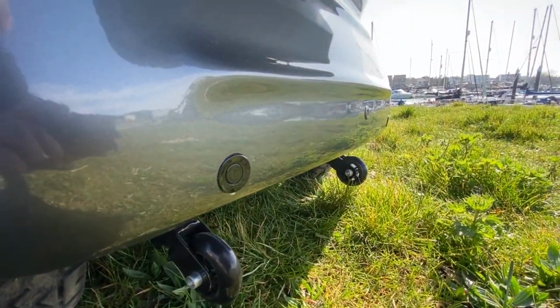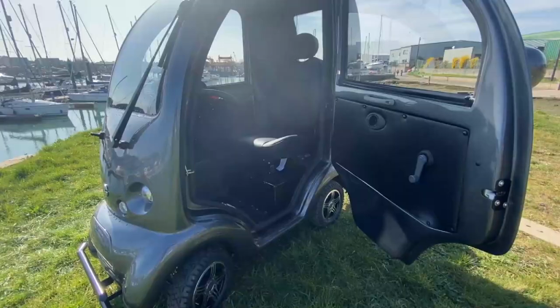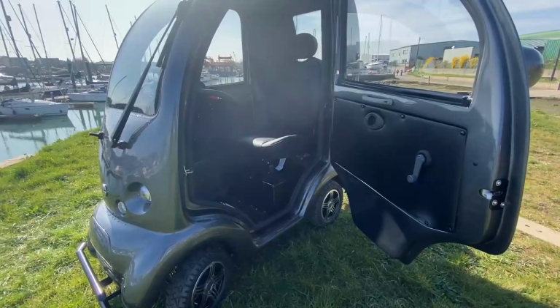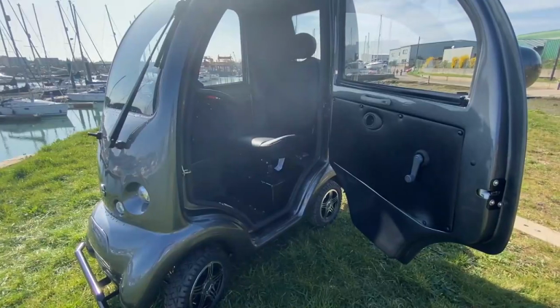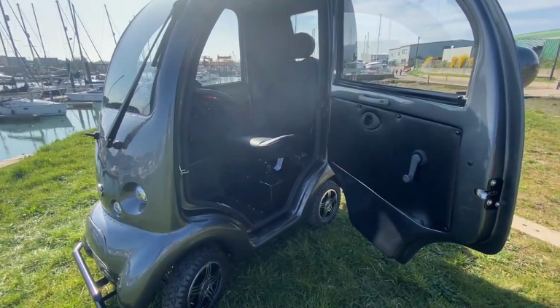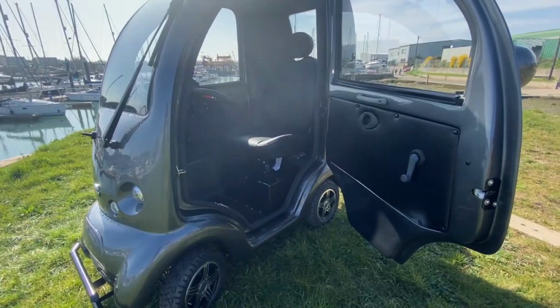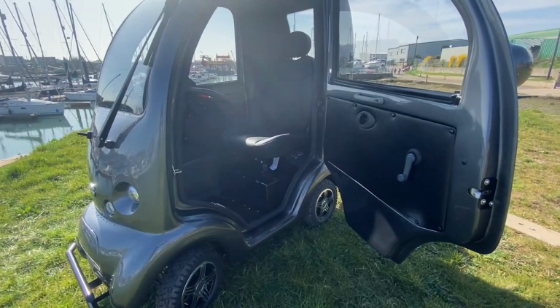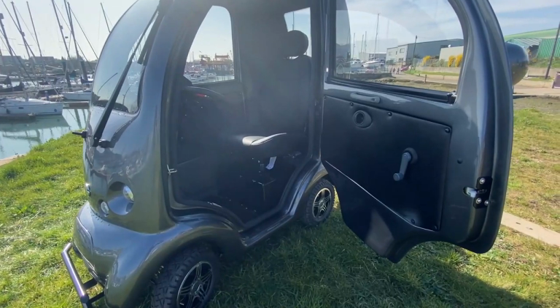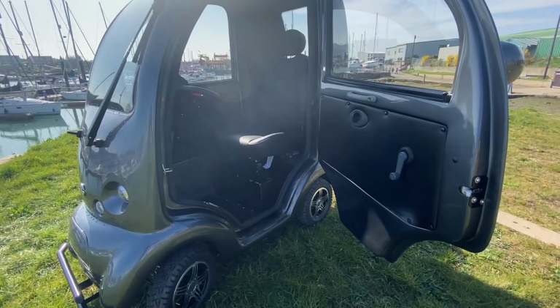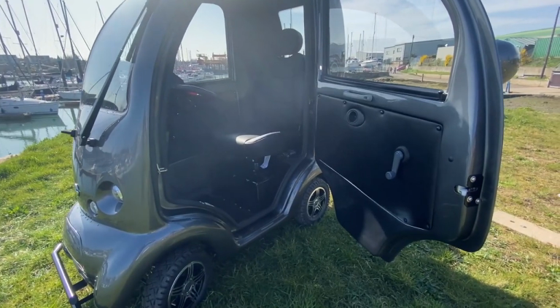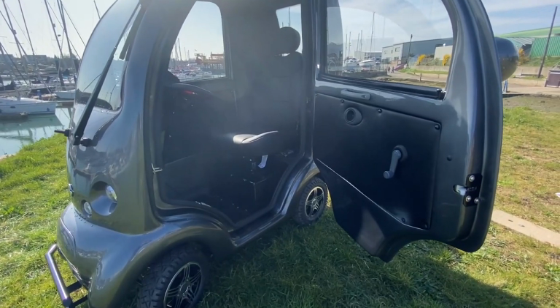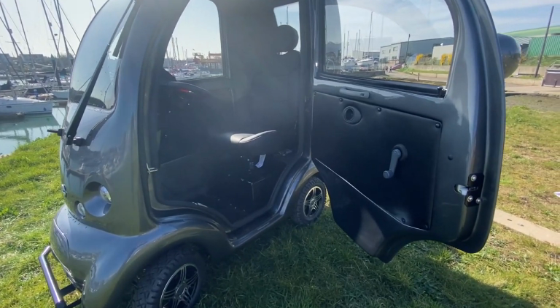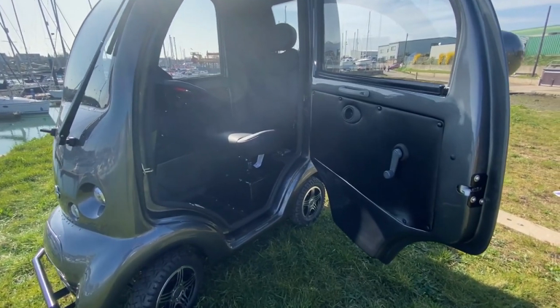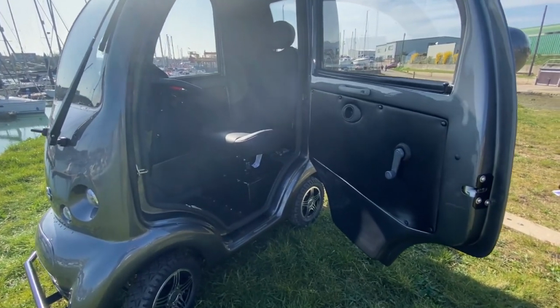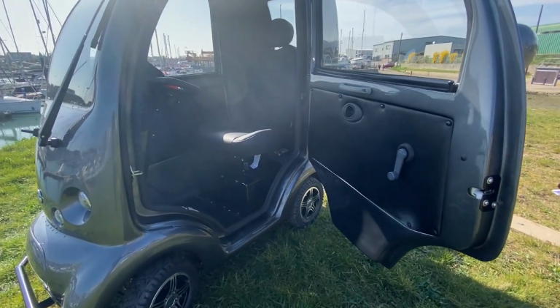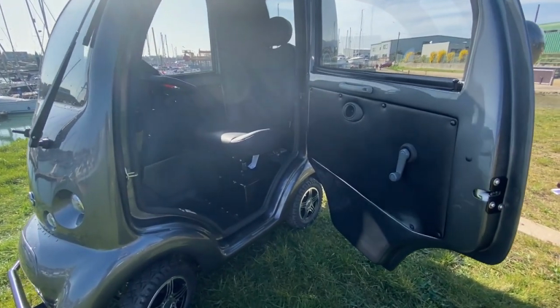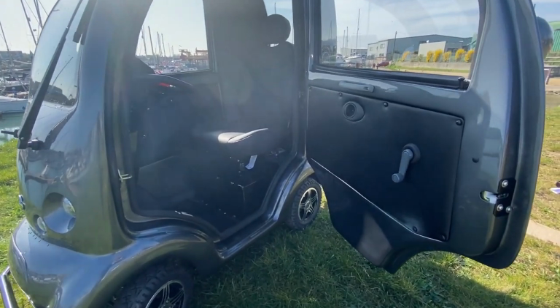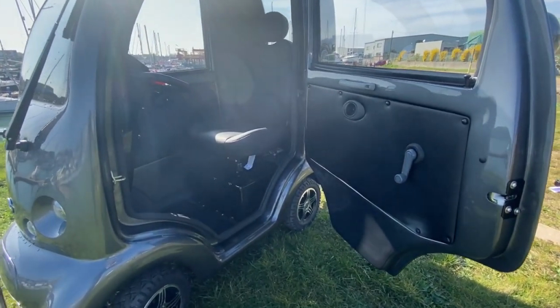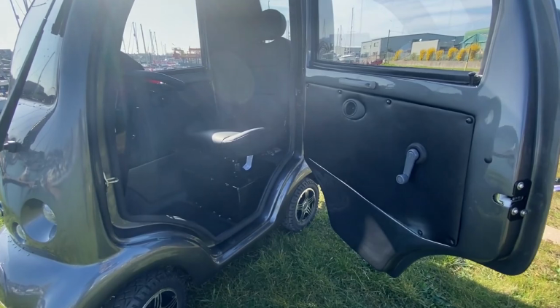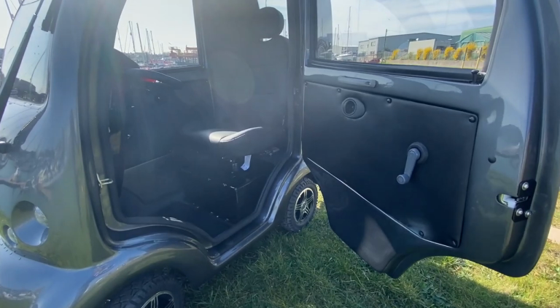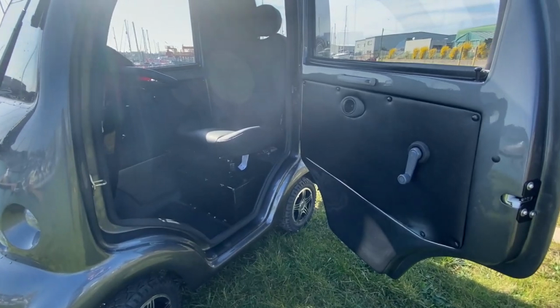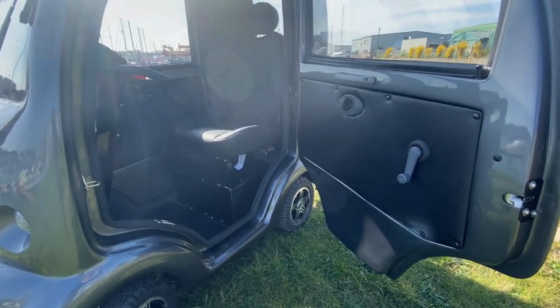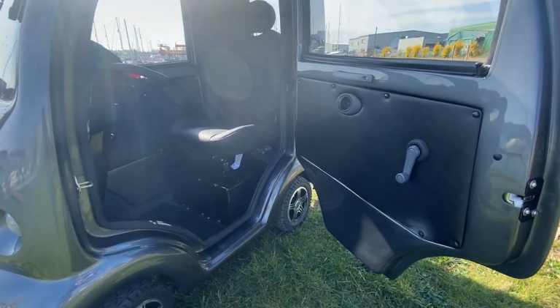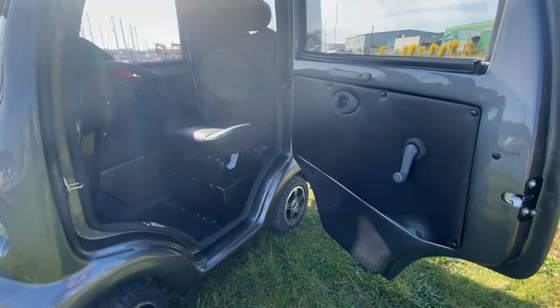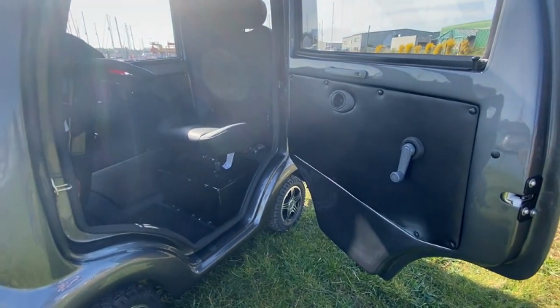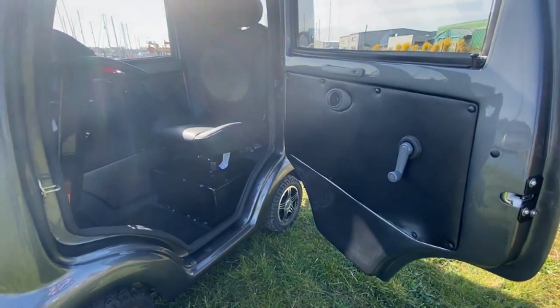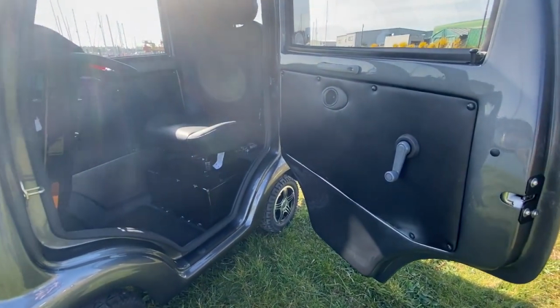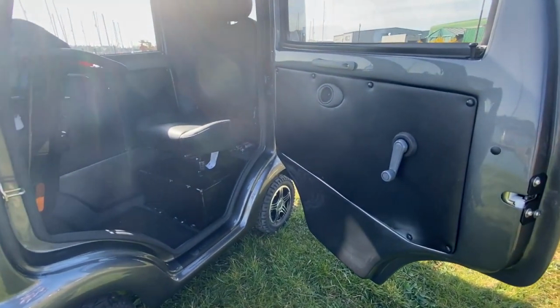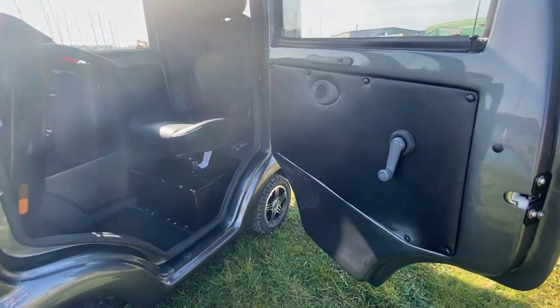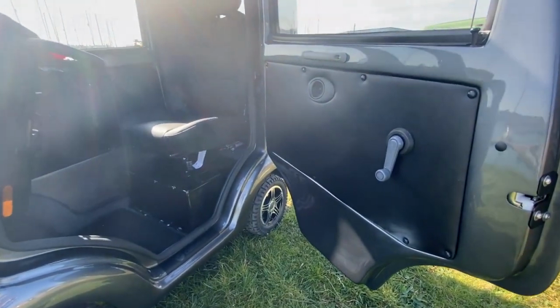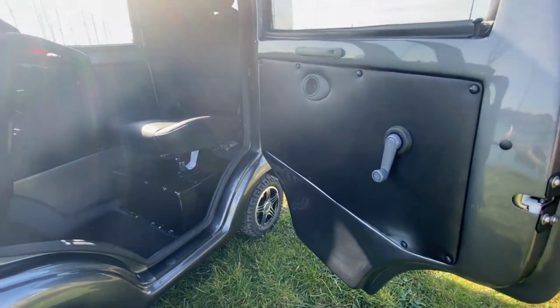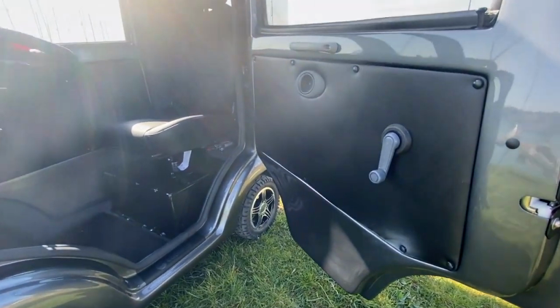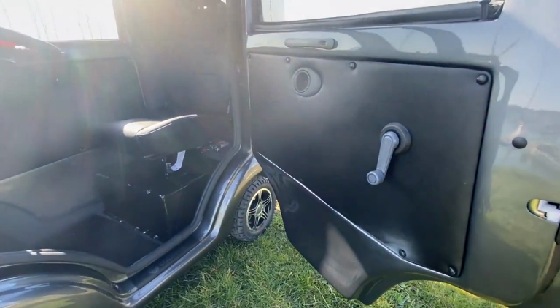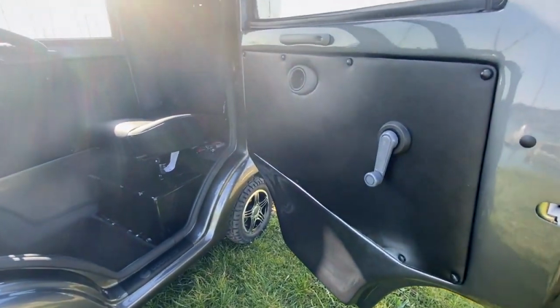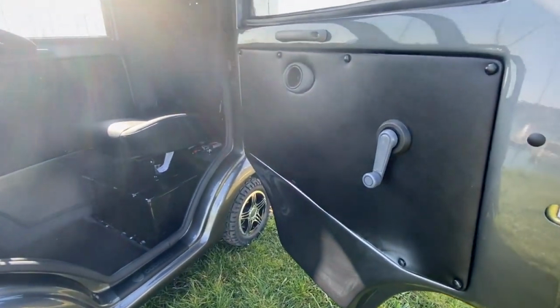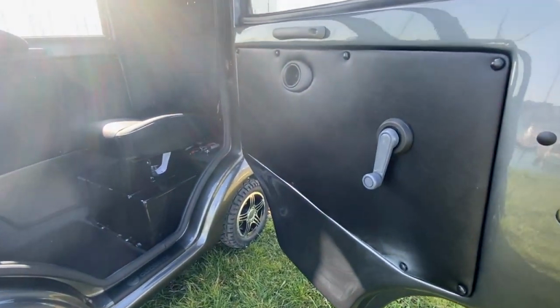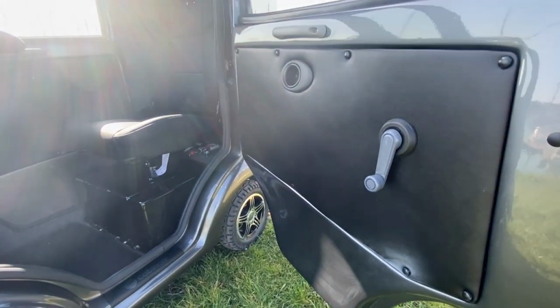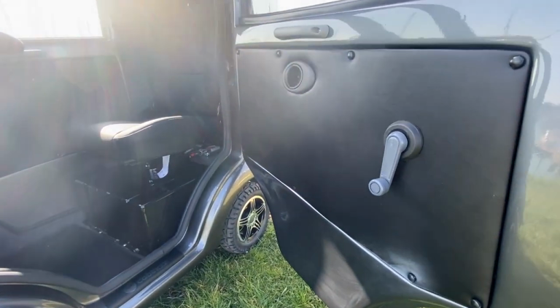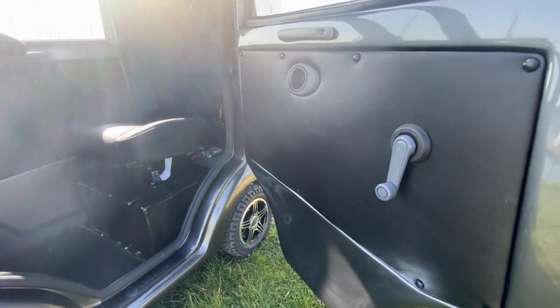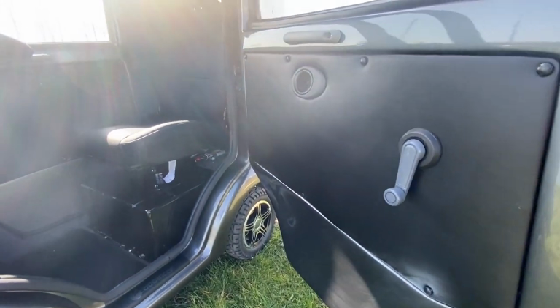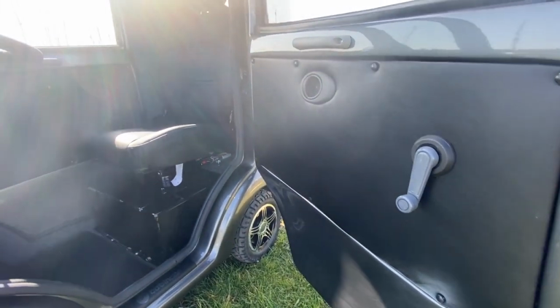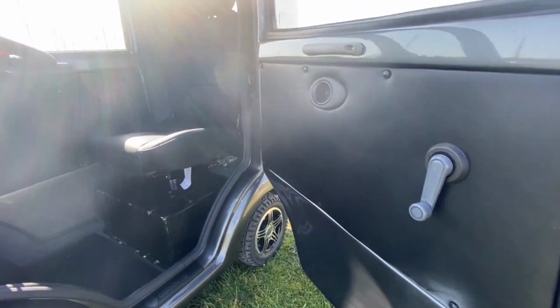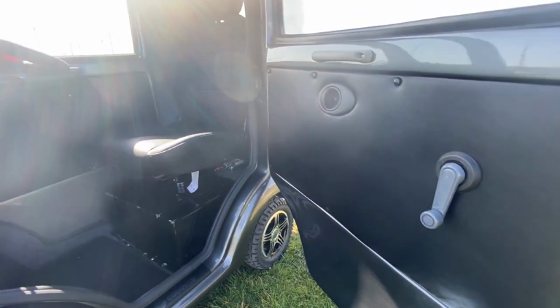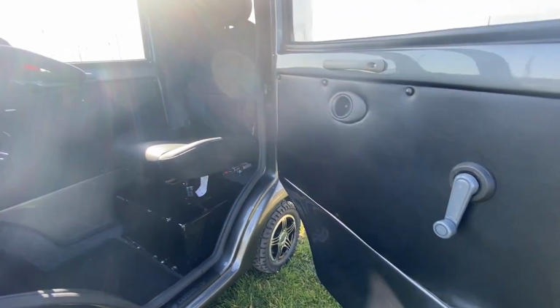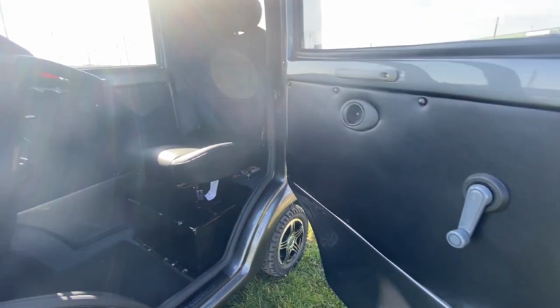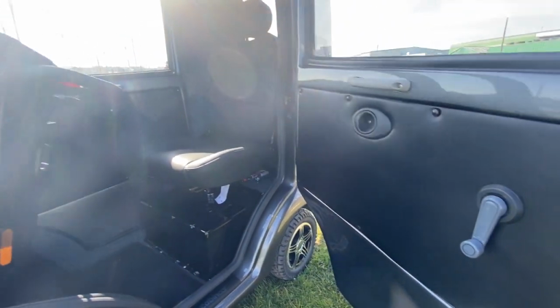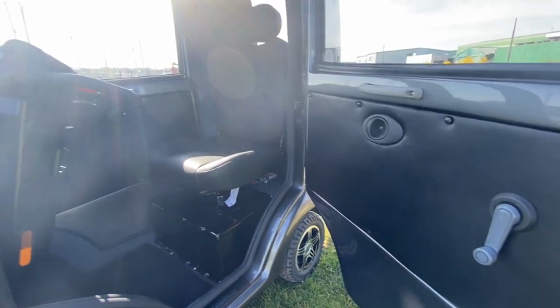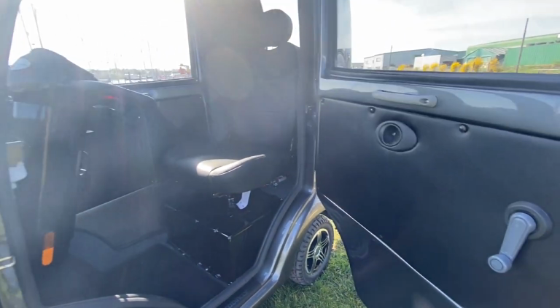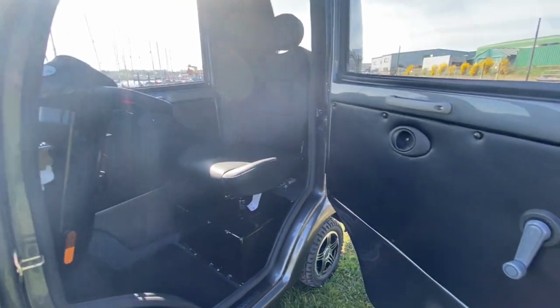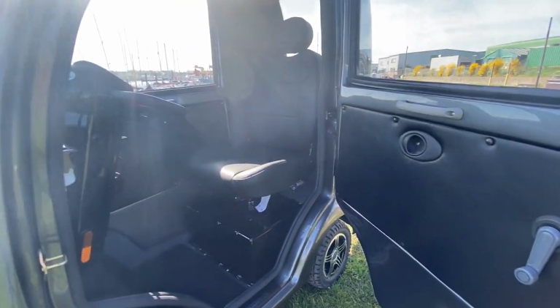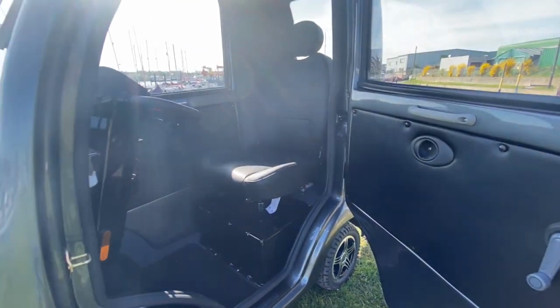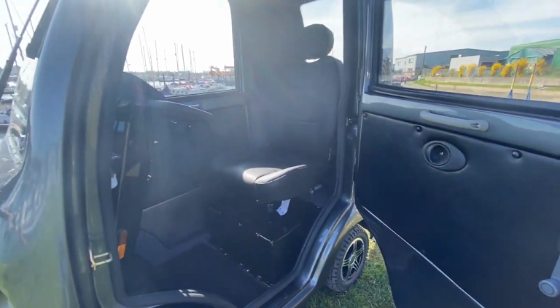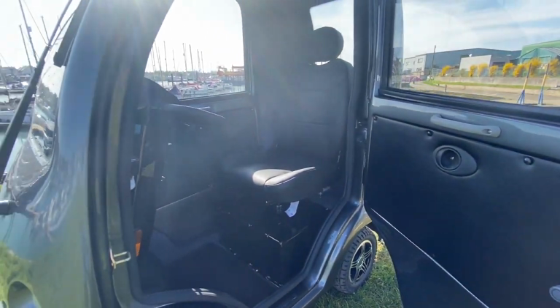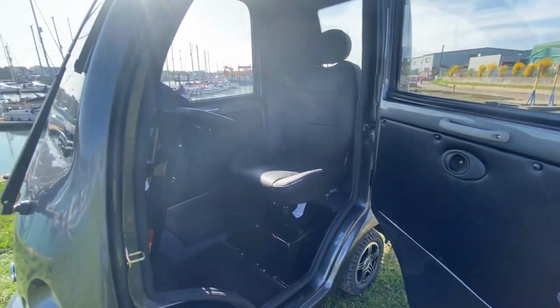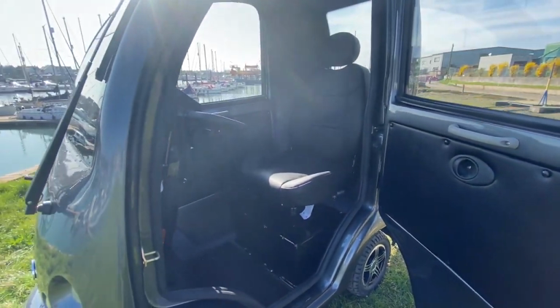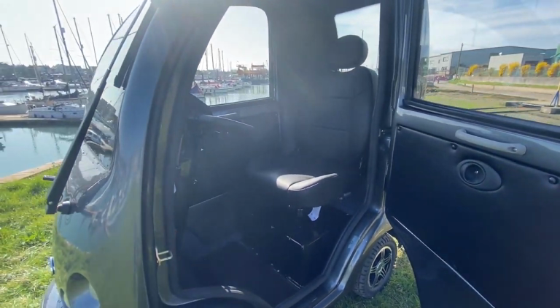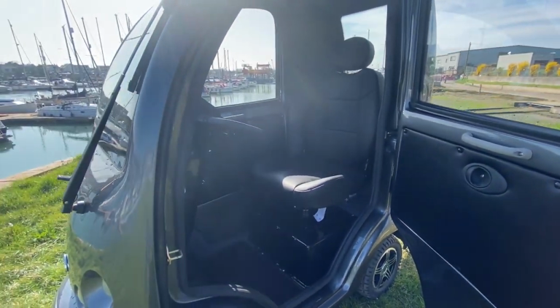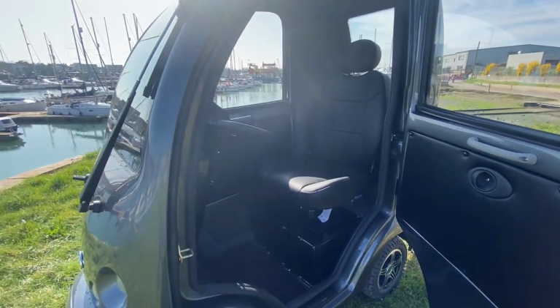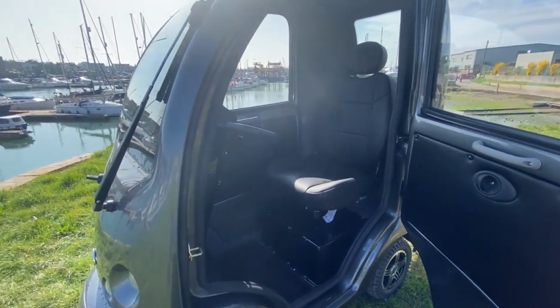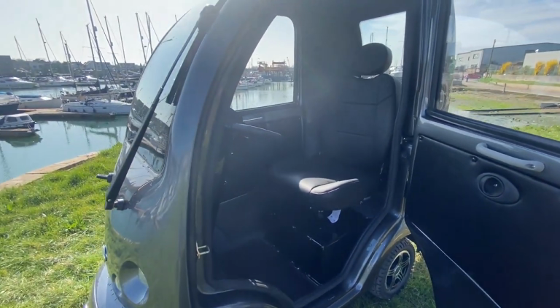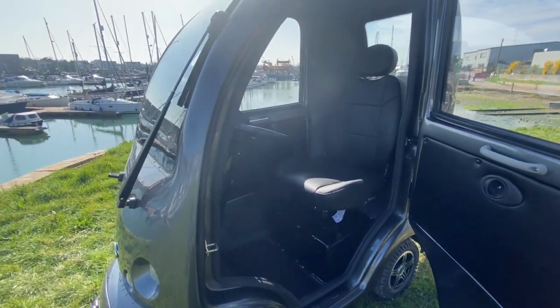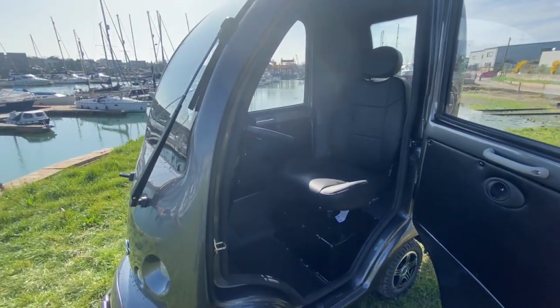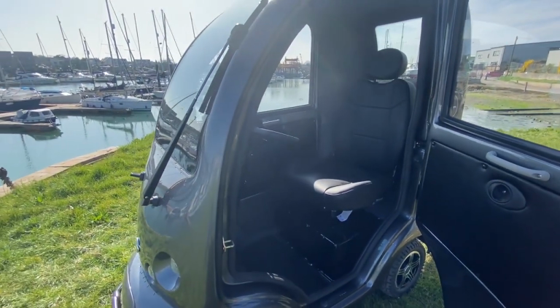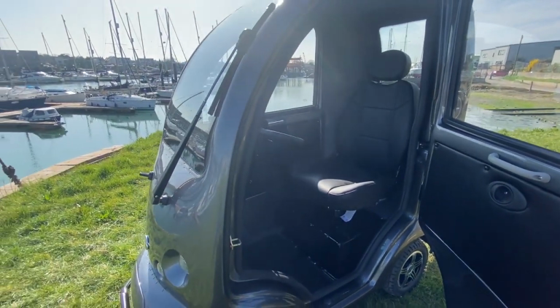And there are doors on both sides for ease of access and exit wherever you decide to park your Cabin Car.